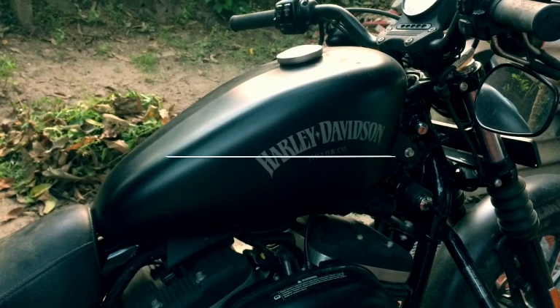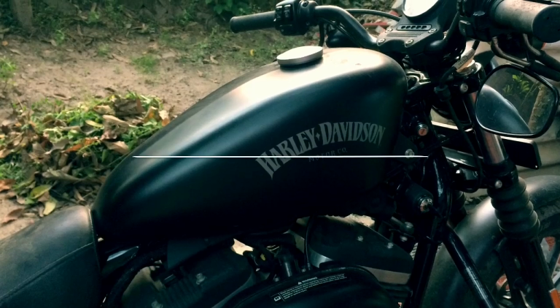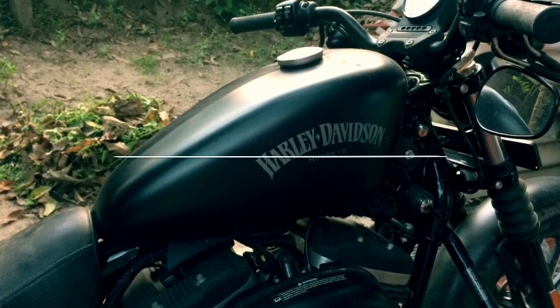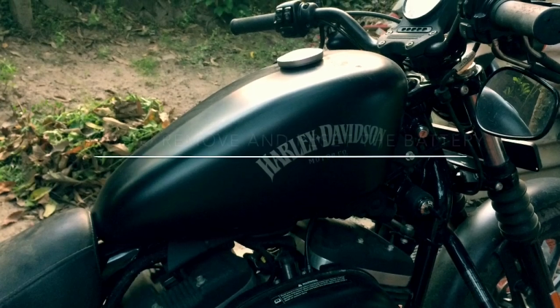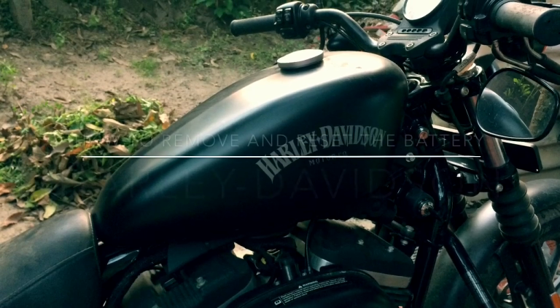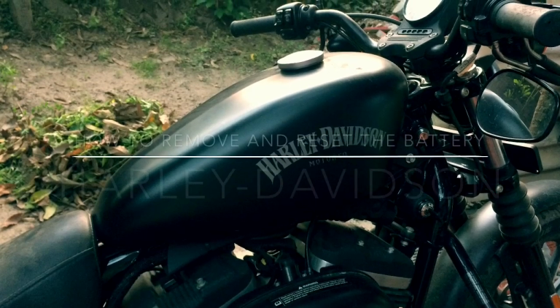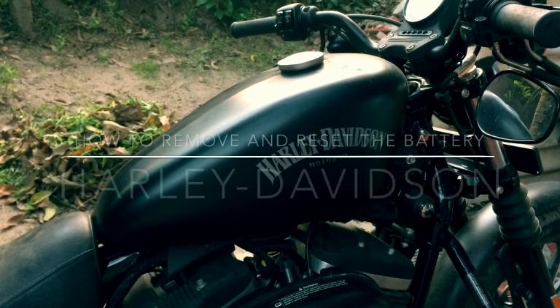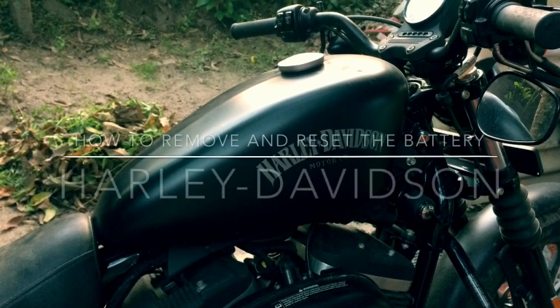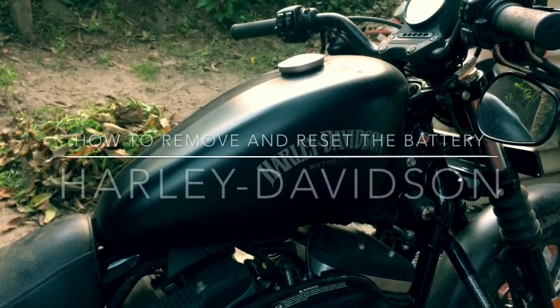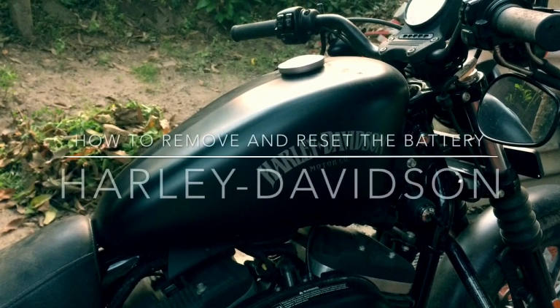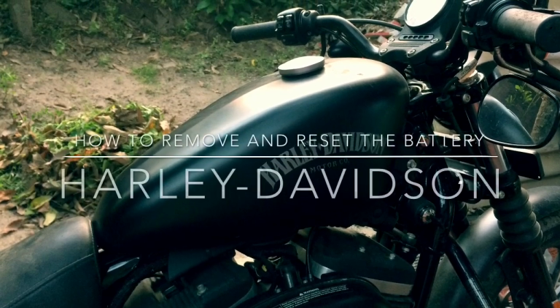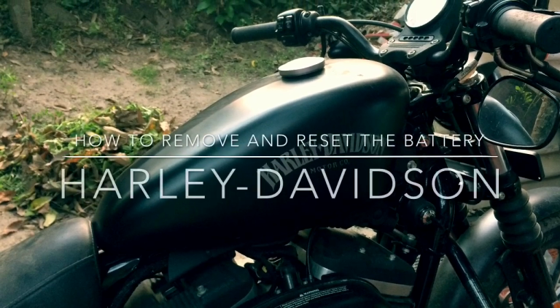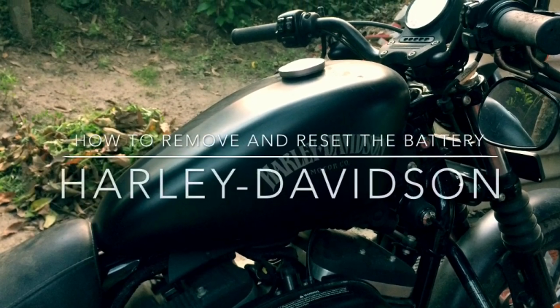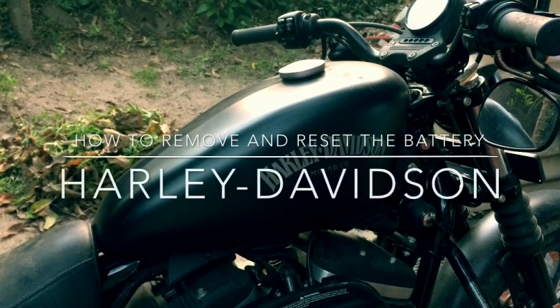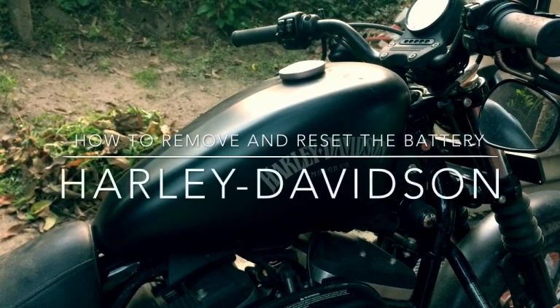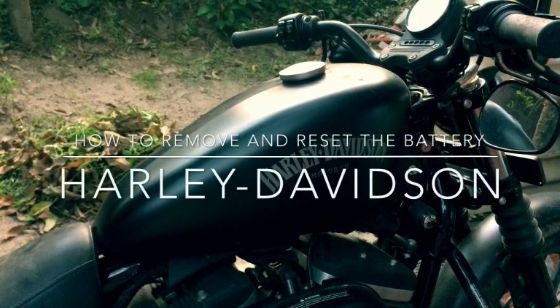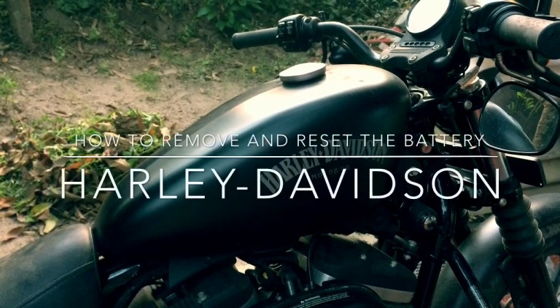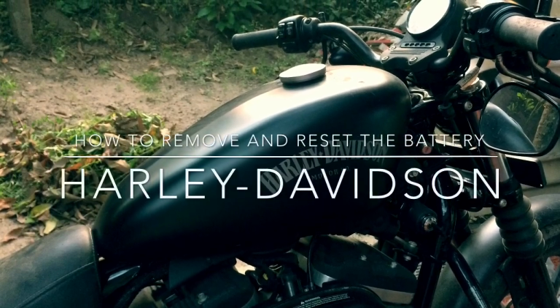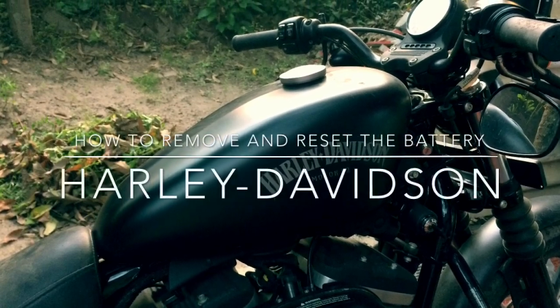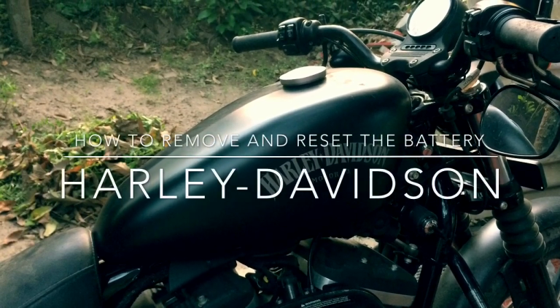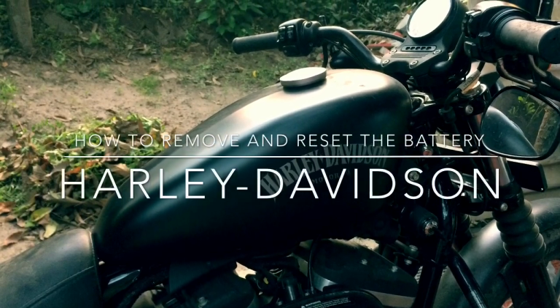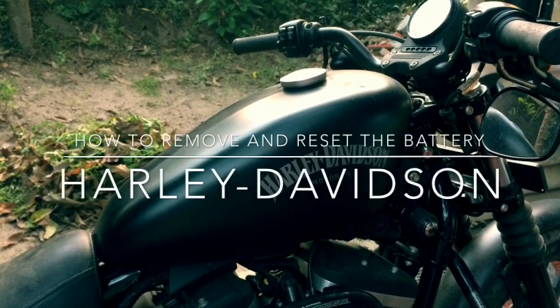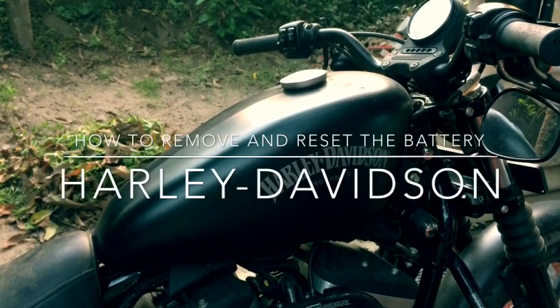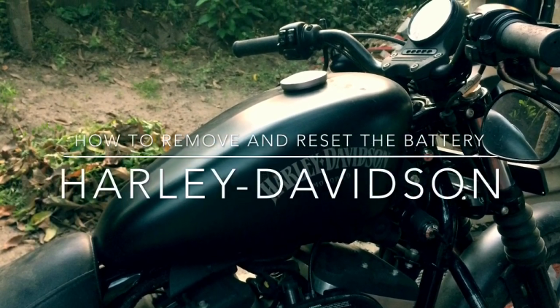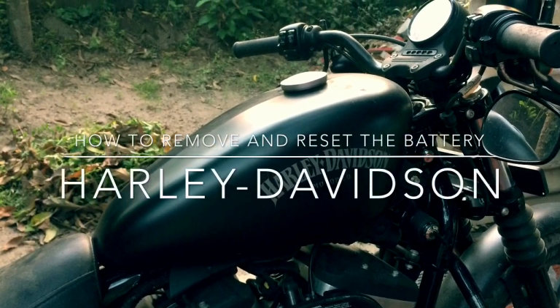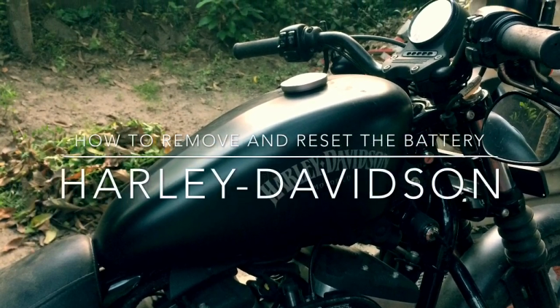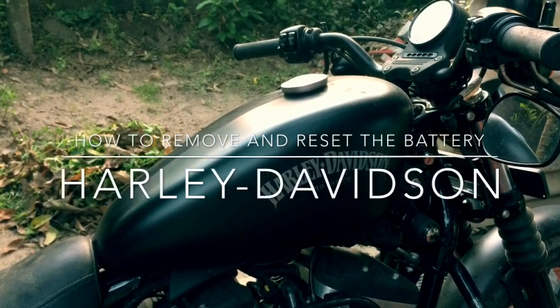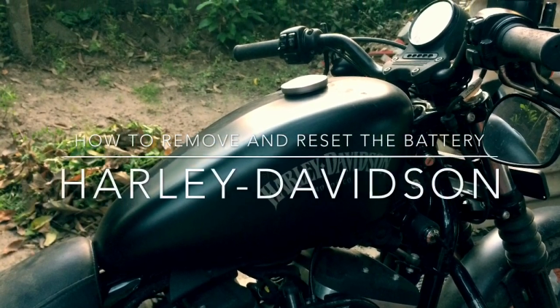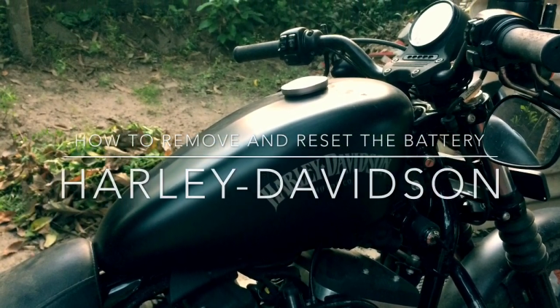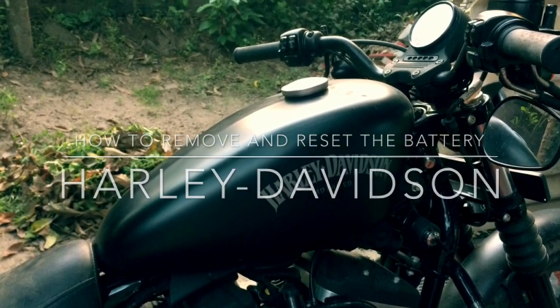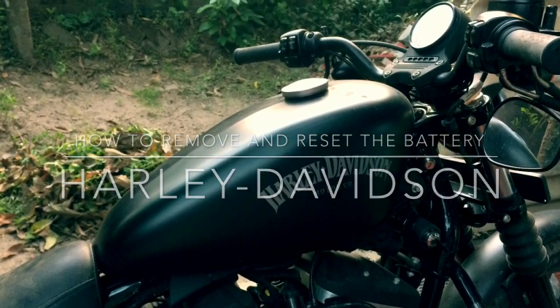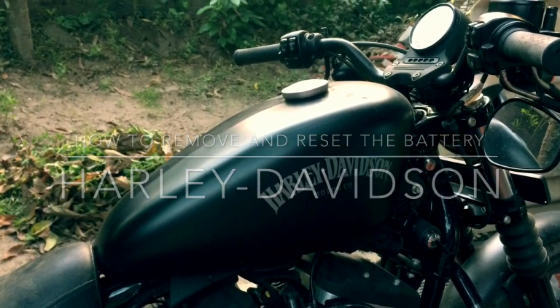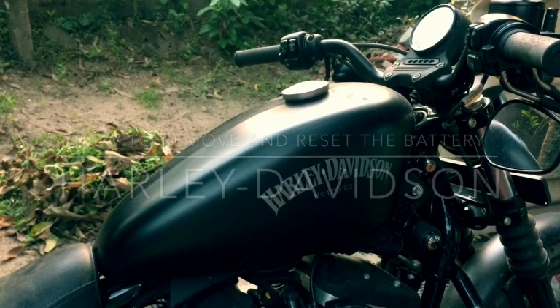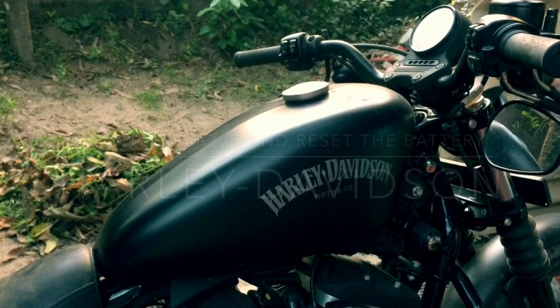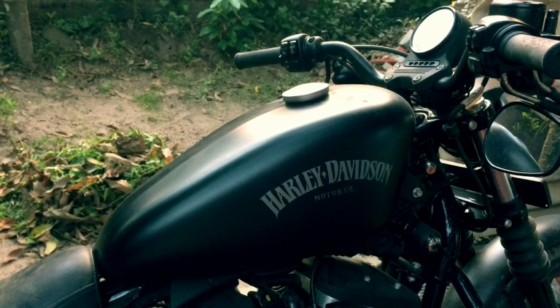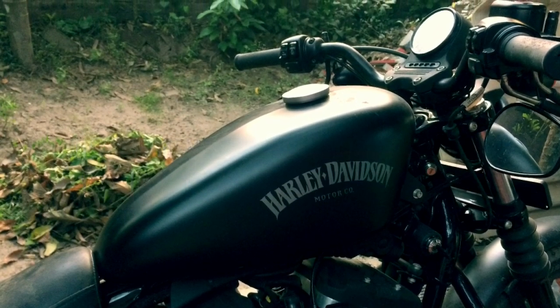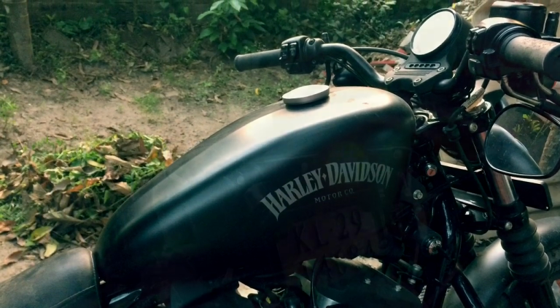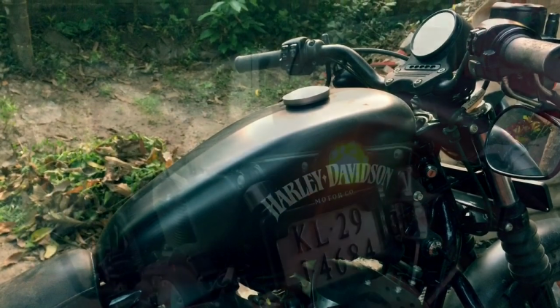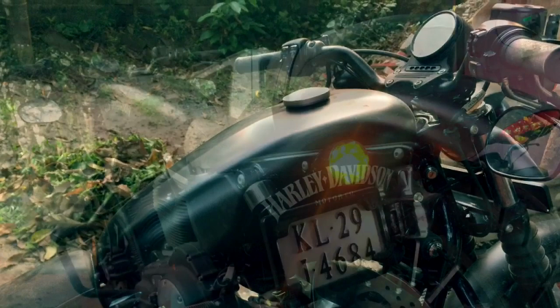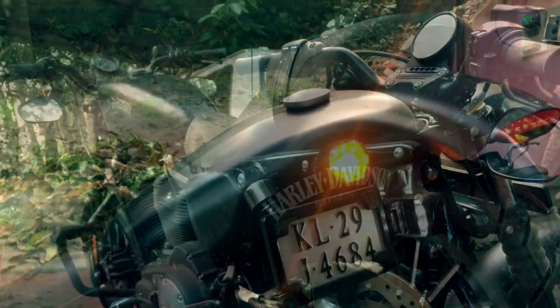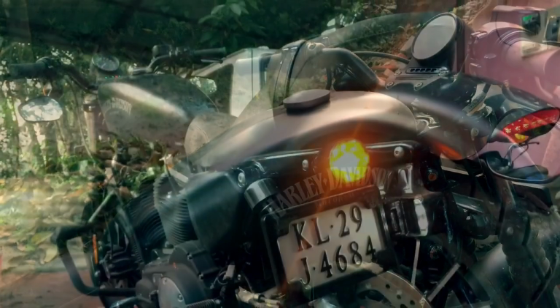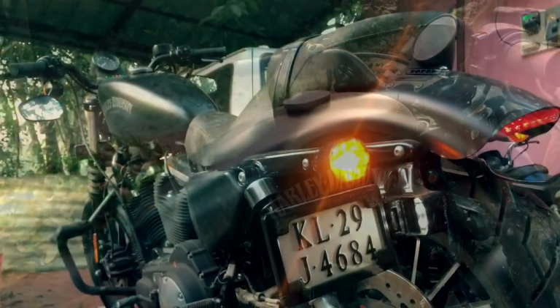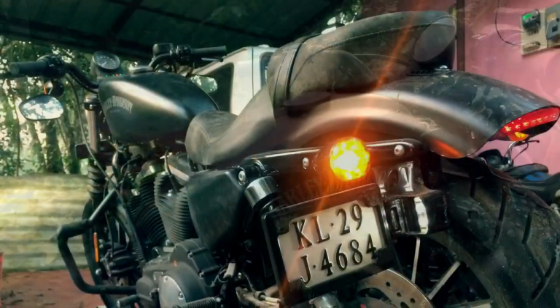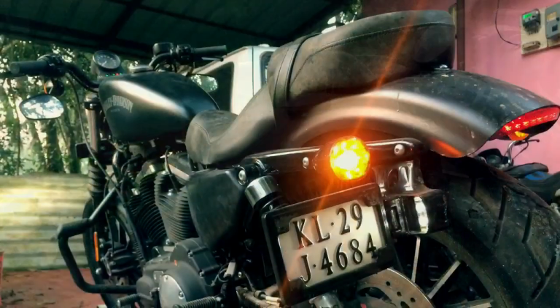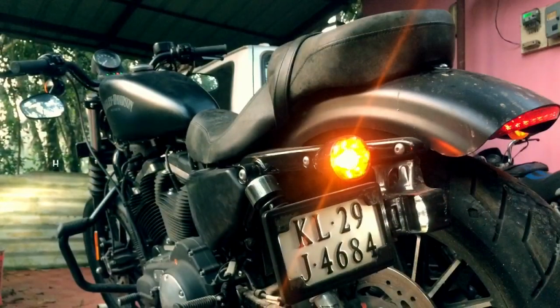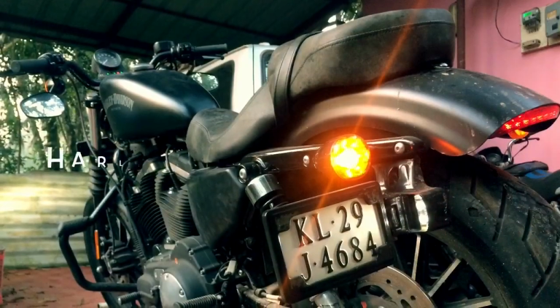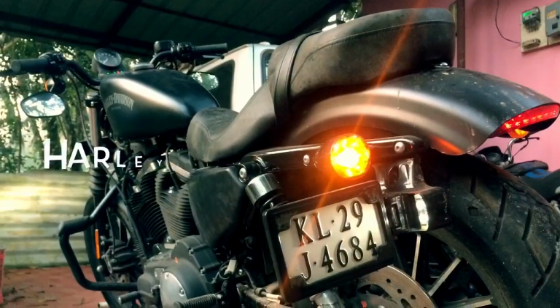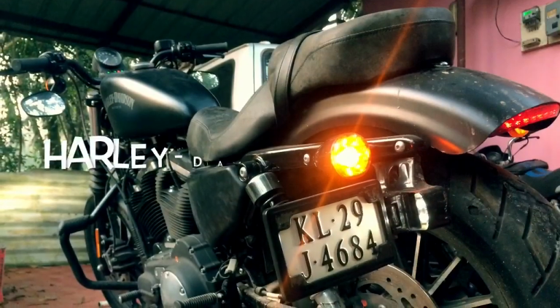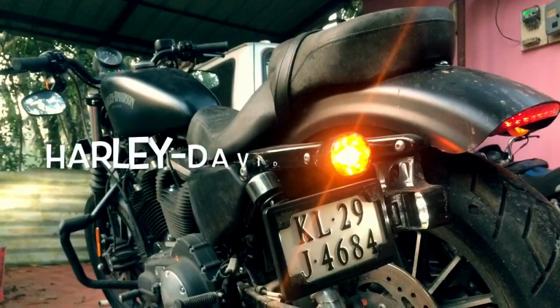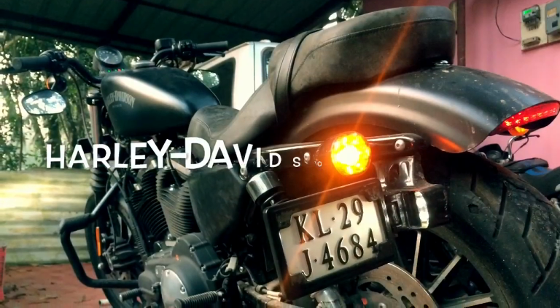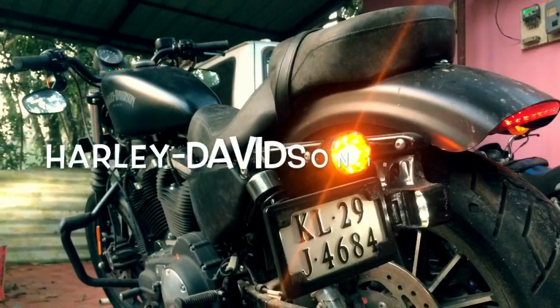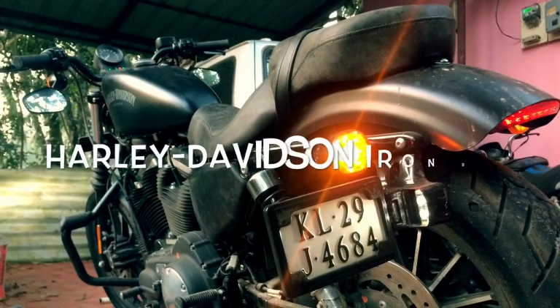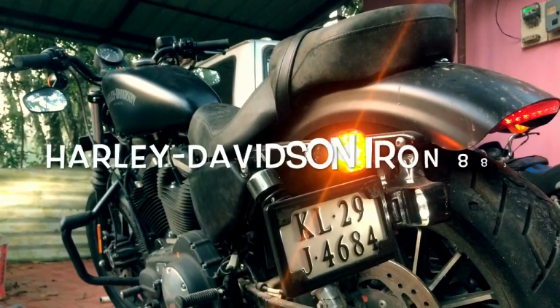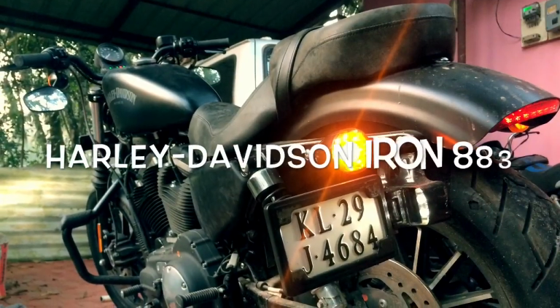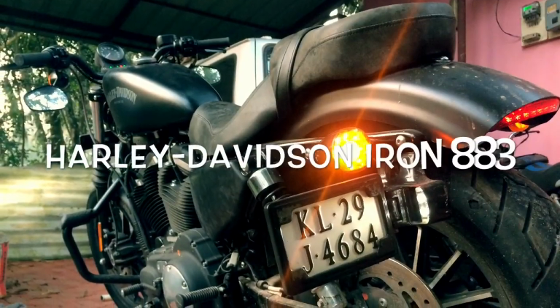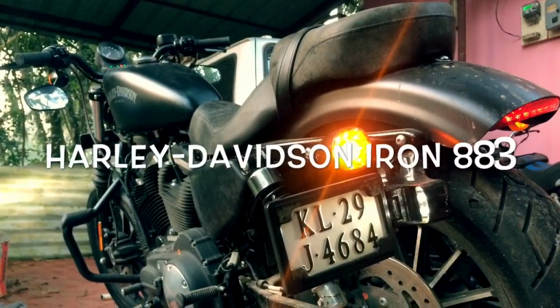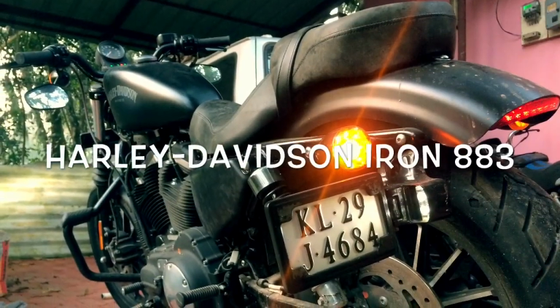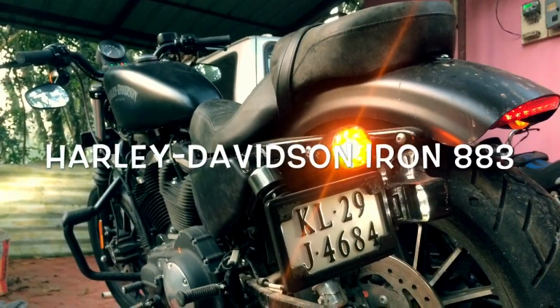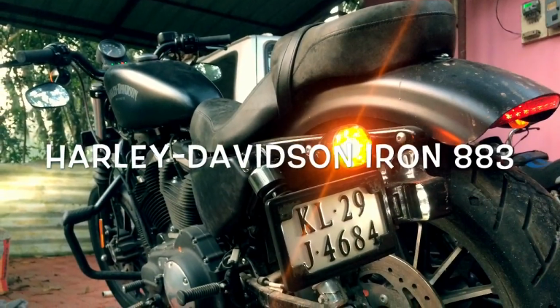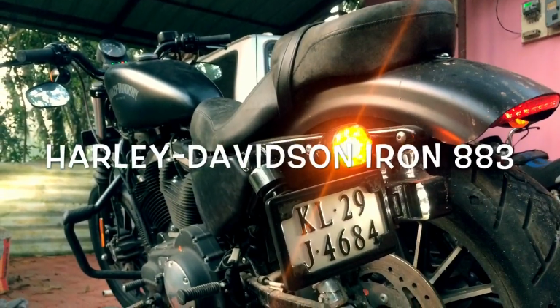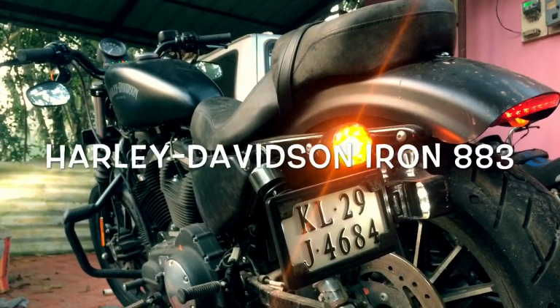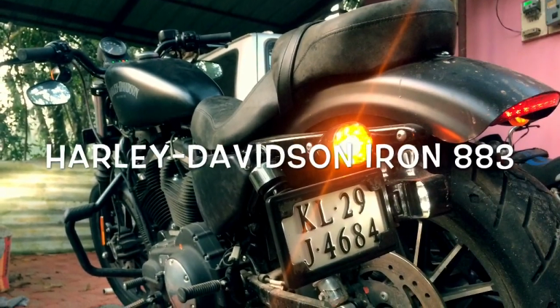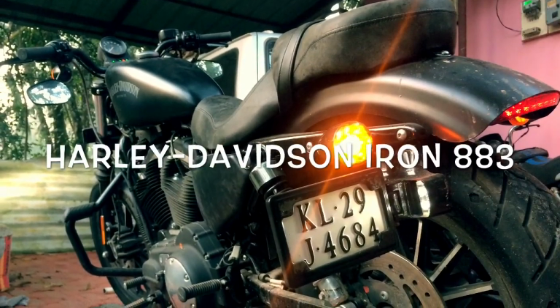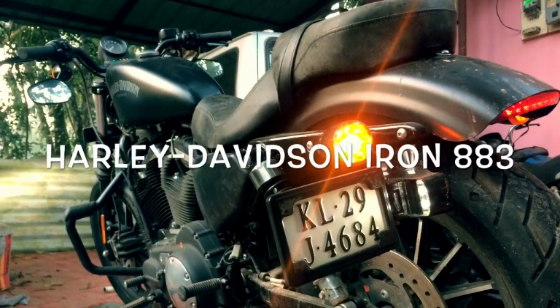Hi Friends! In this video, I will show you how to remove and reset the battery on your Harley Davidson IN883.